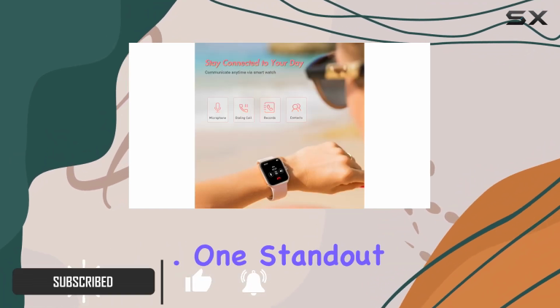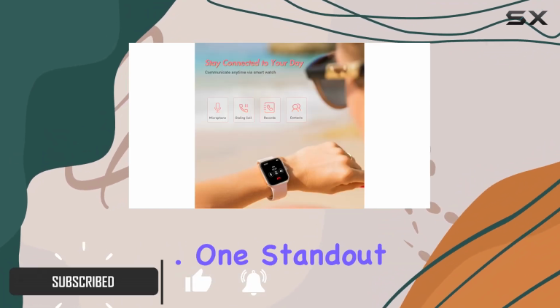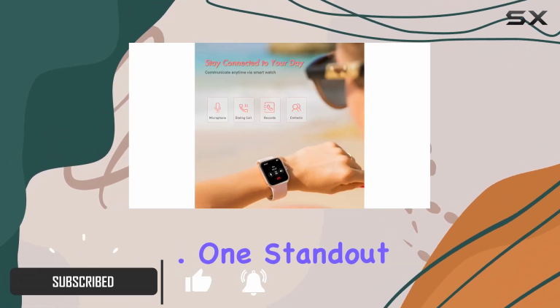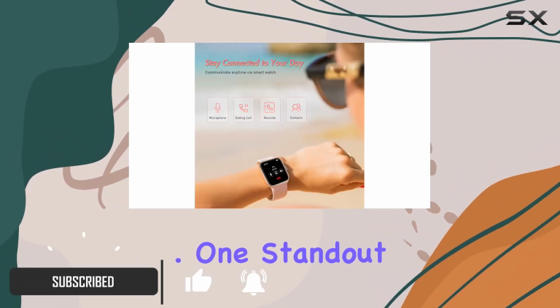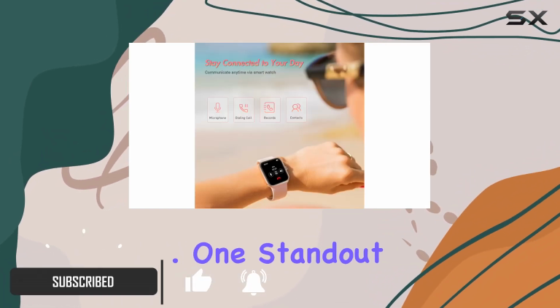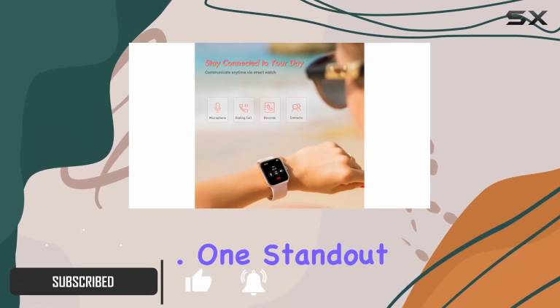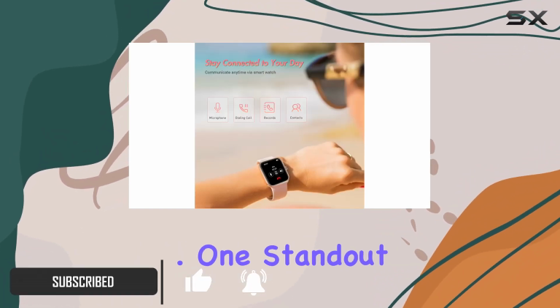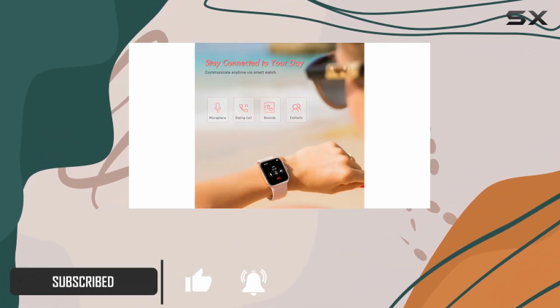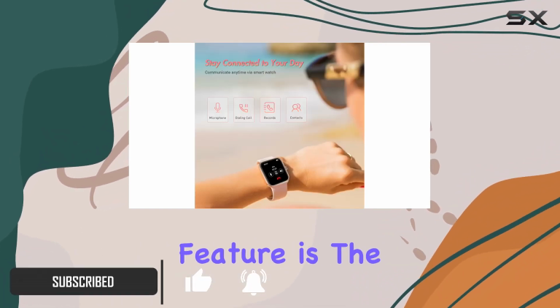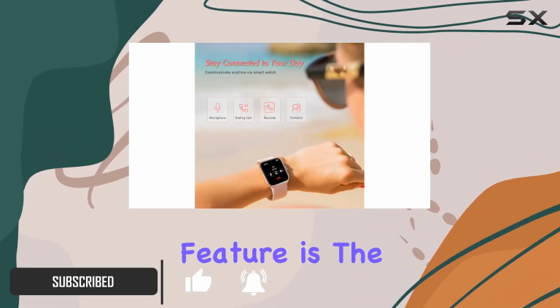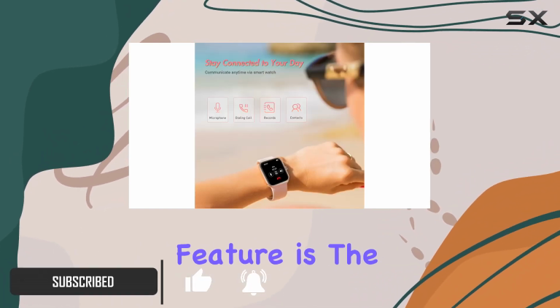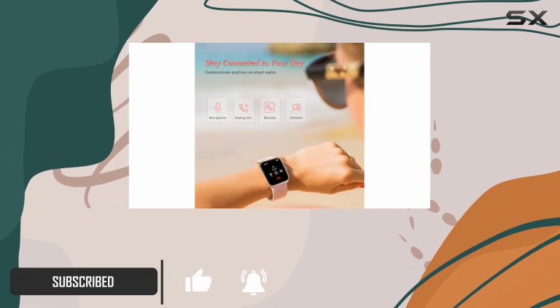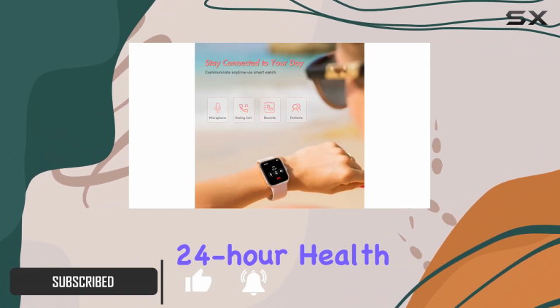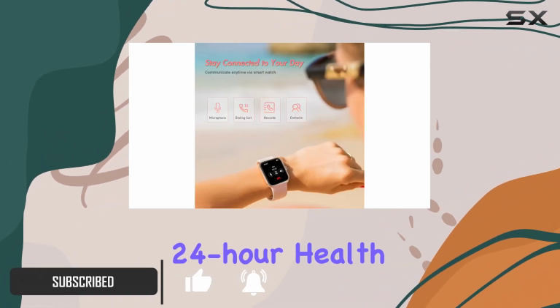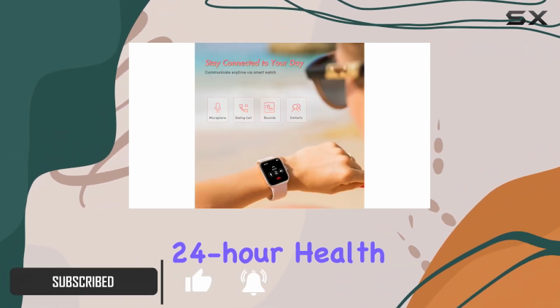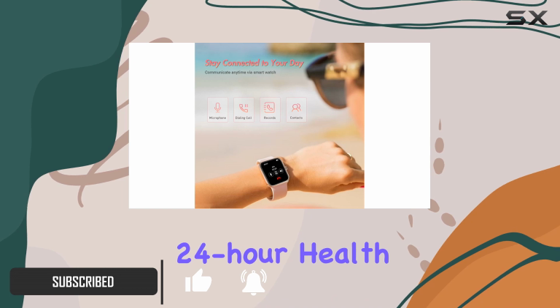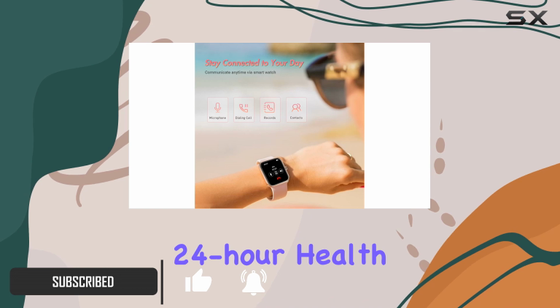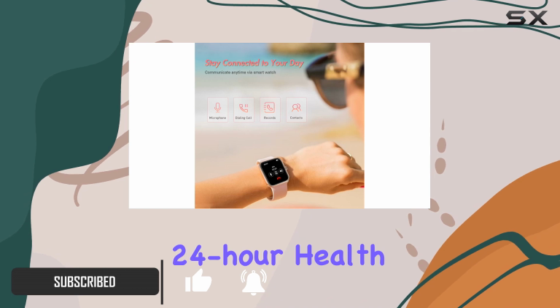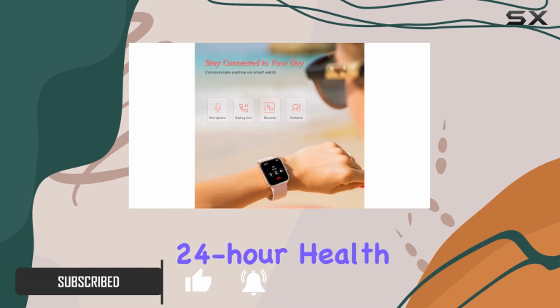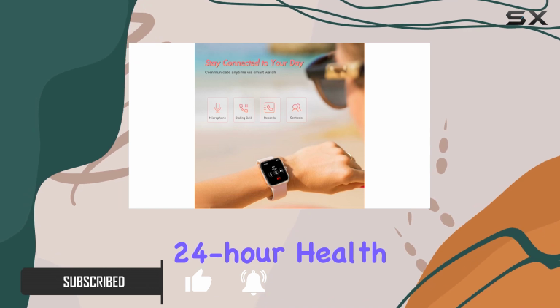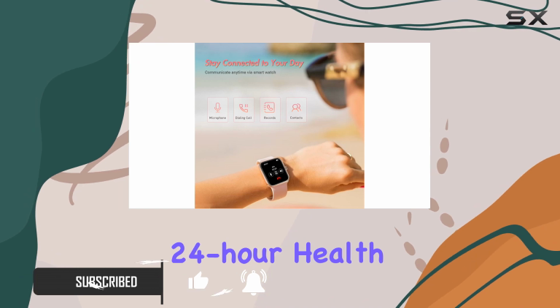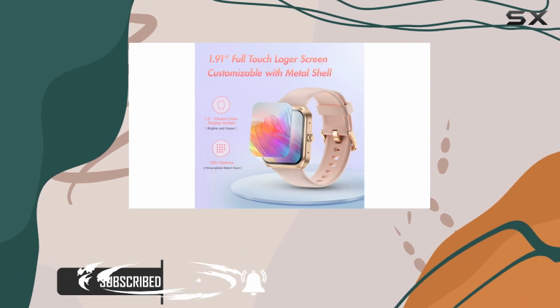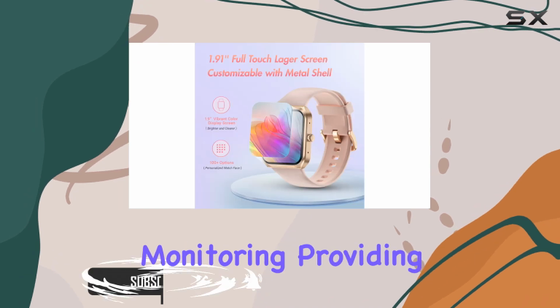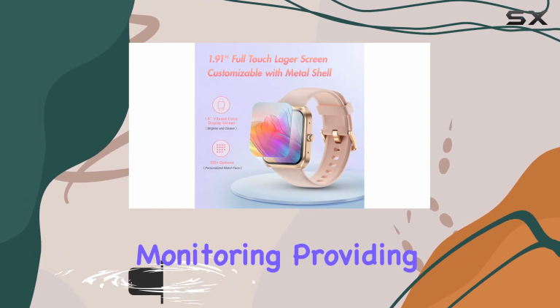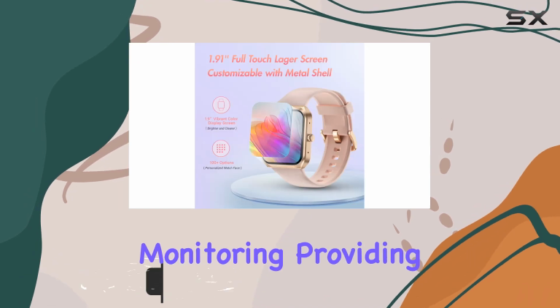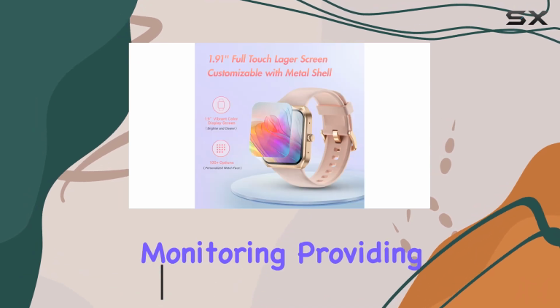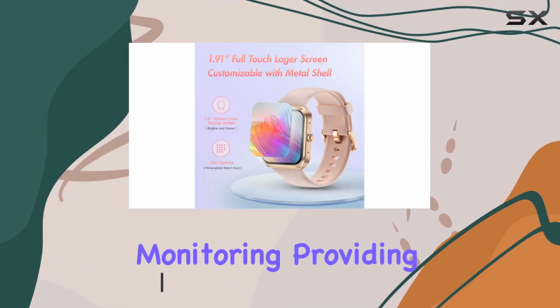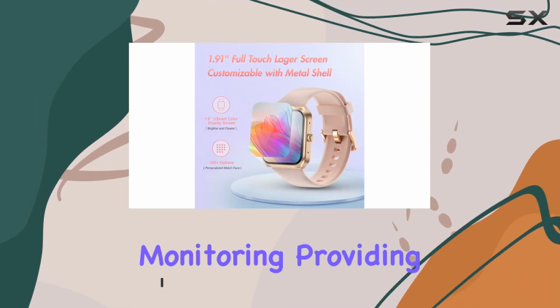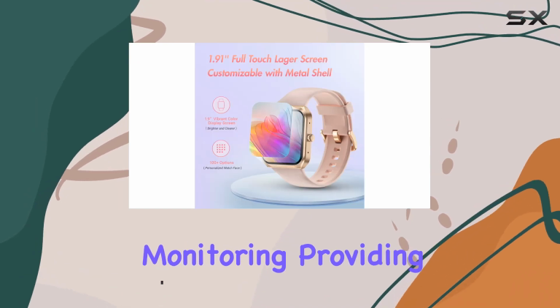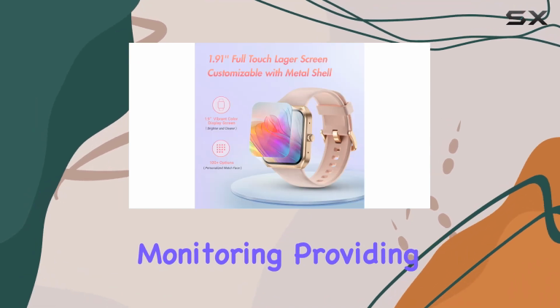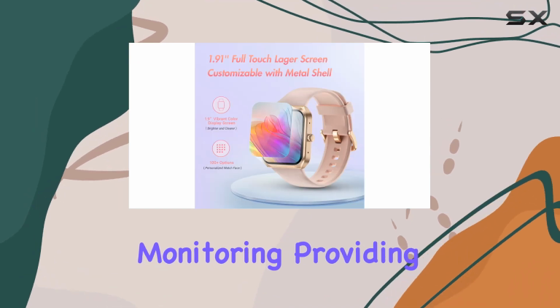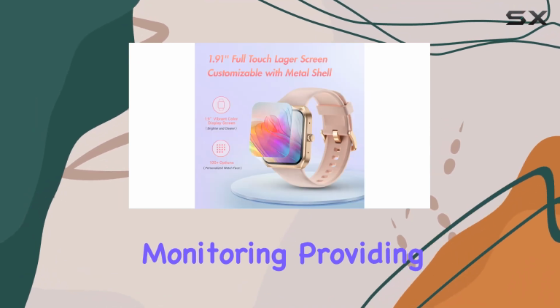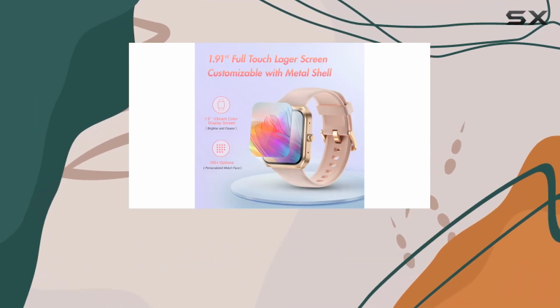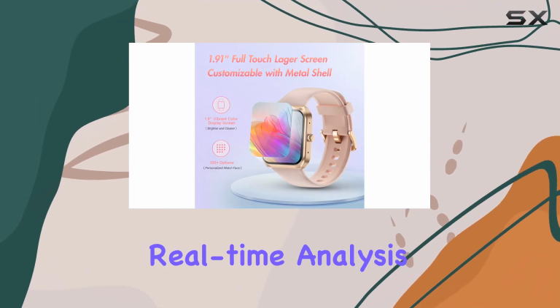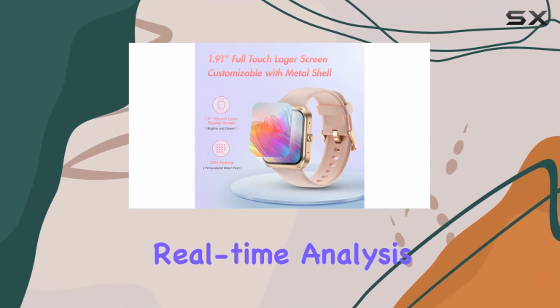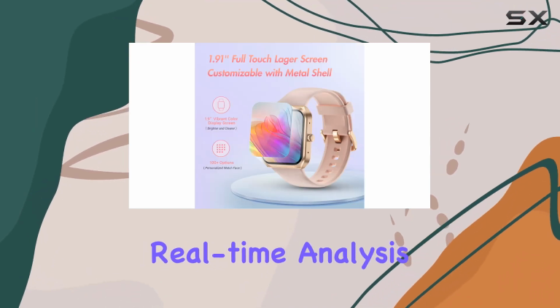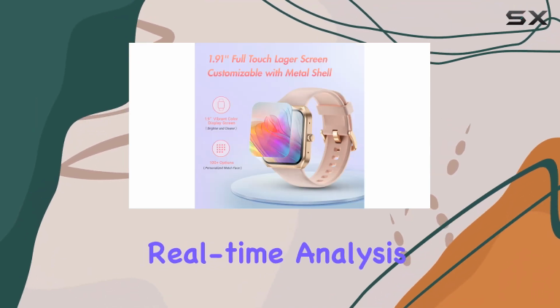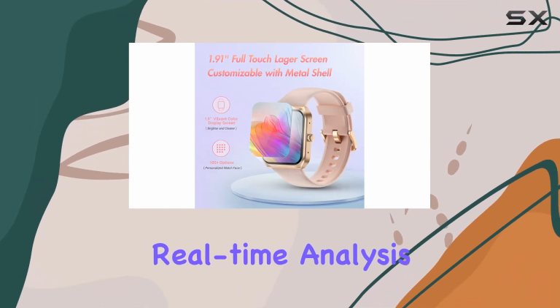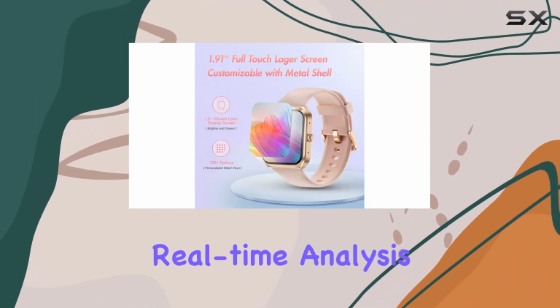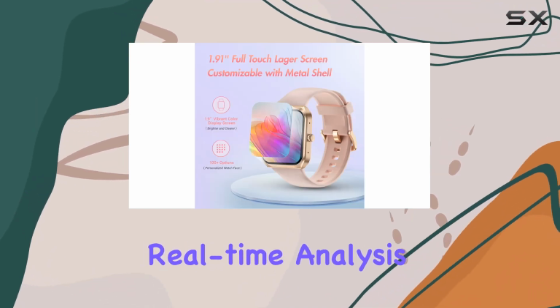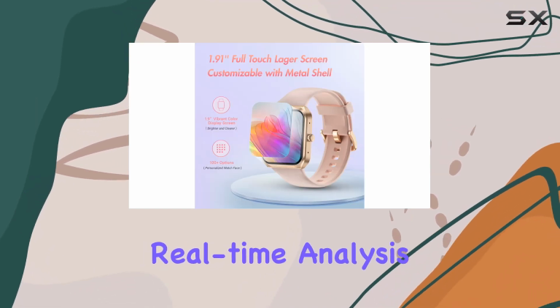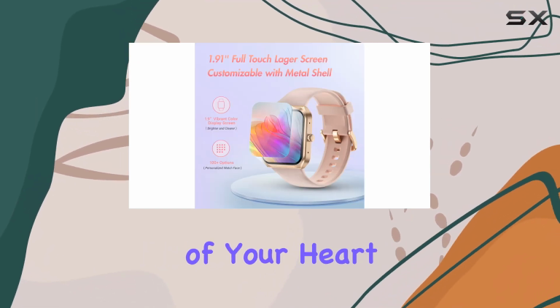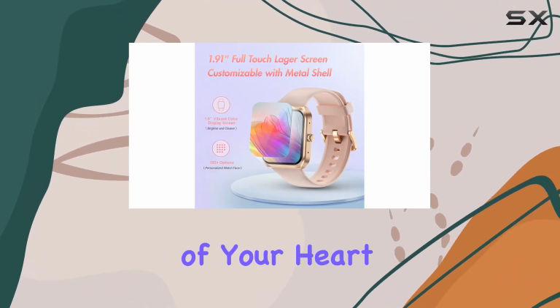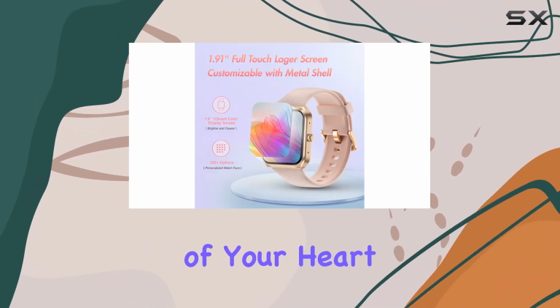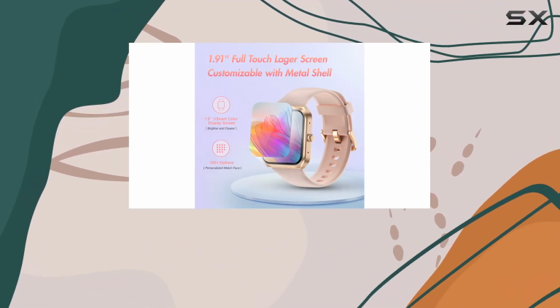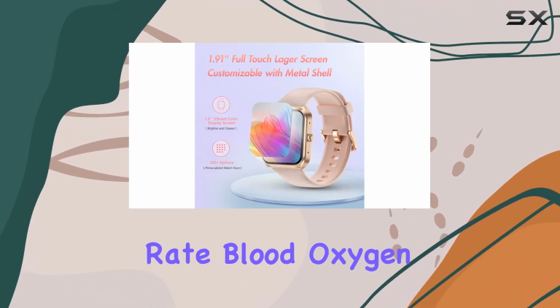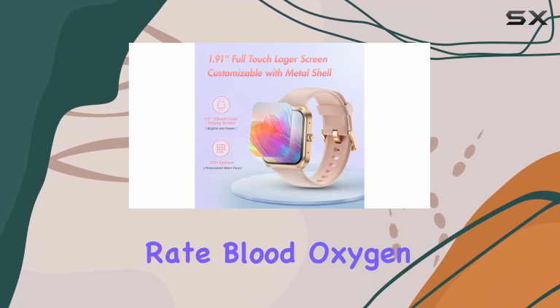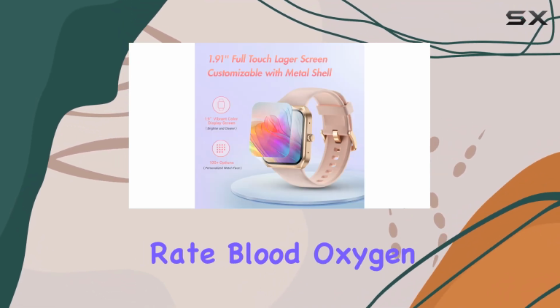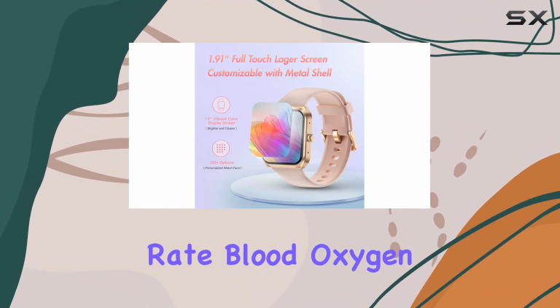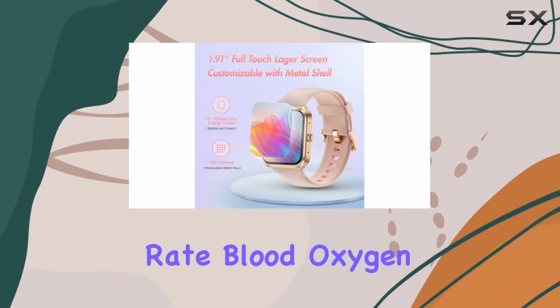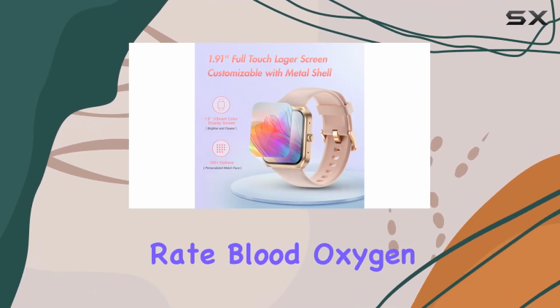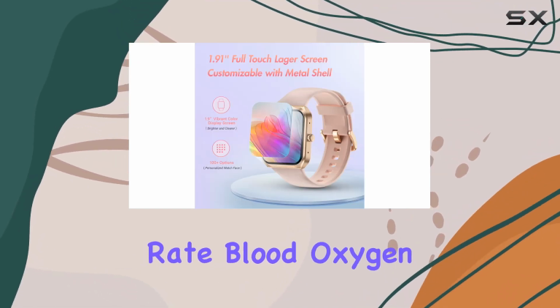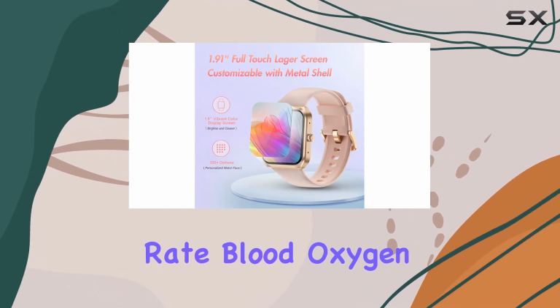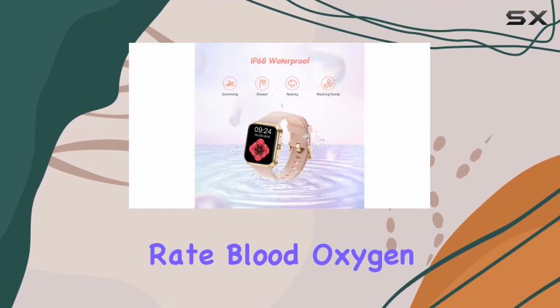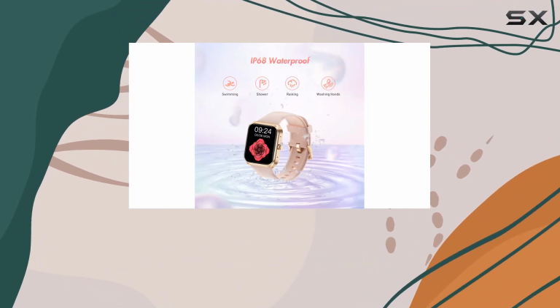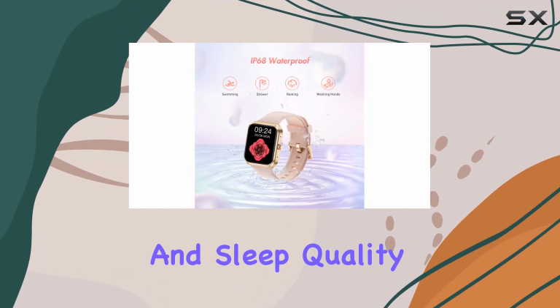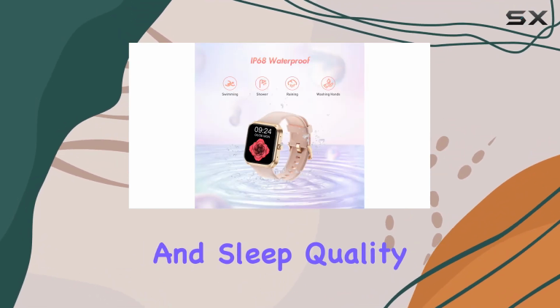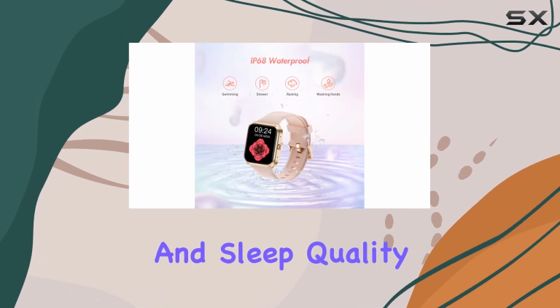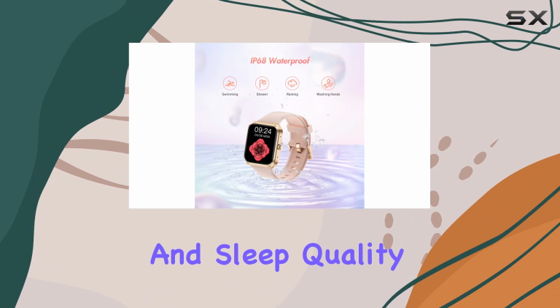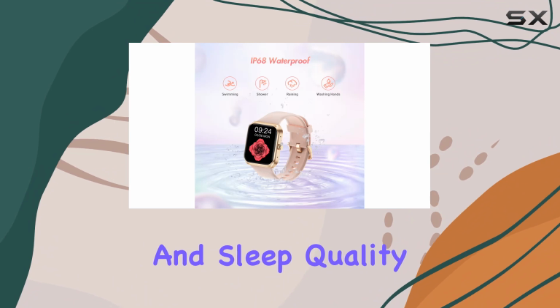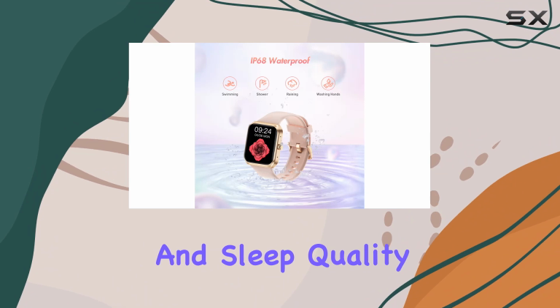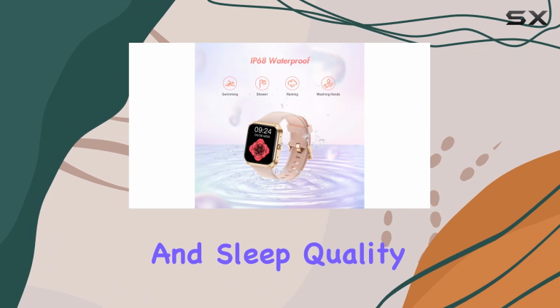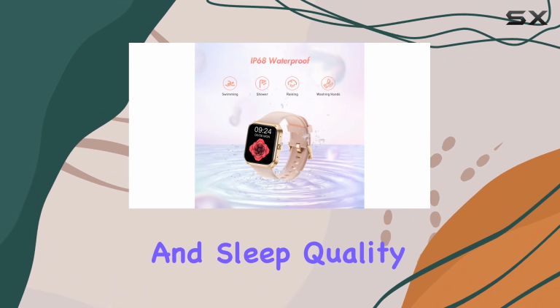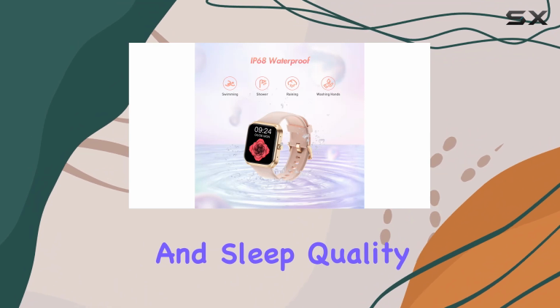One standout feature is the 24-hour health monitoring, providing real-time analysis of your heart rate, blood oxygen, and sleep quality.